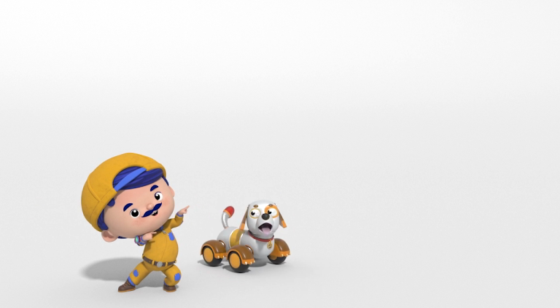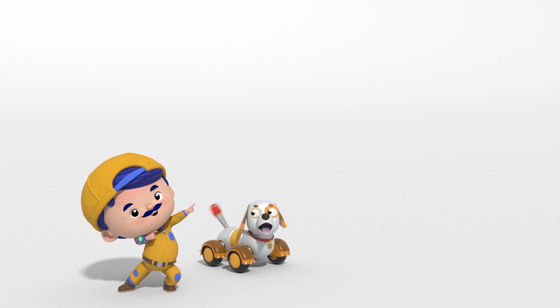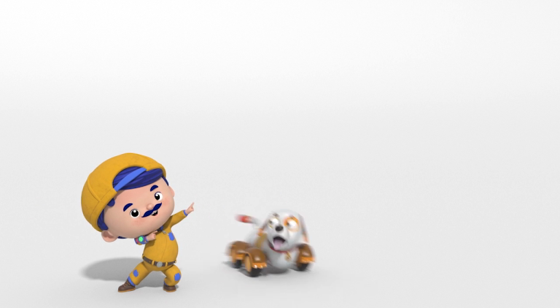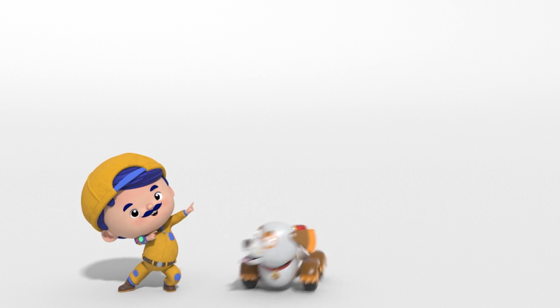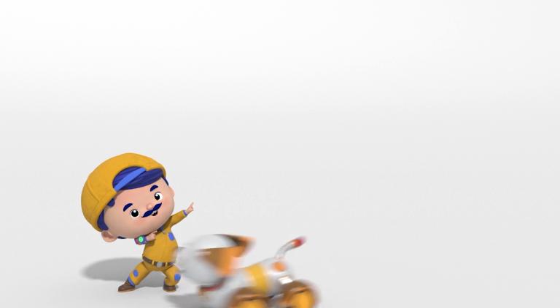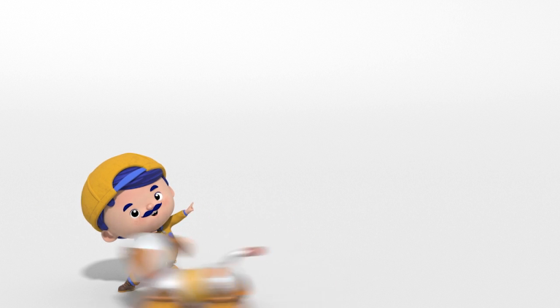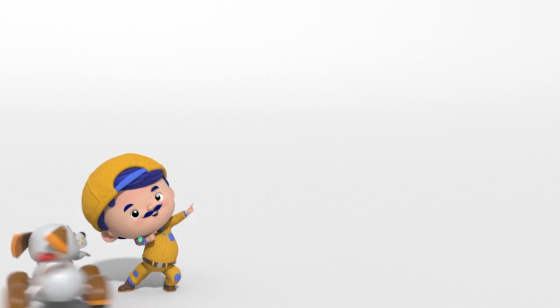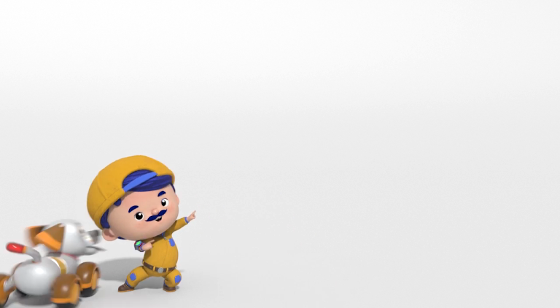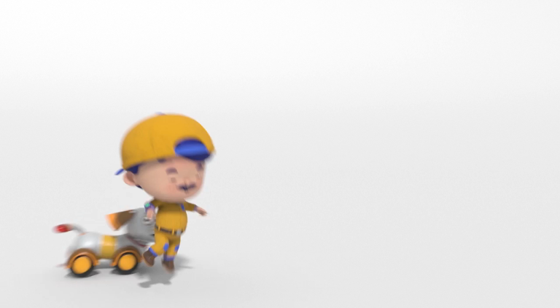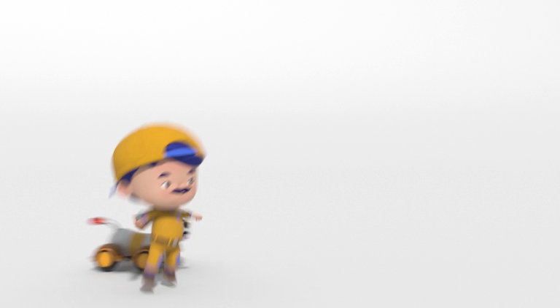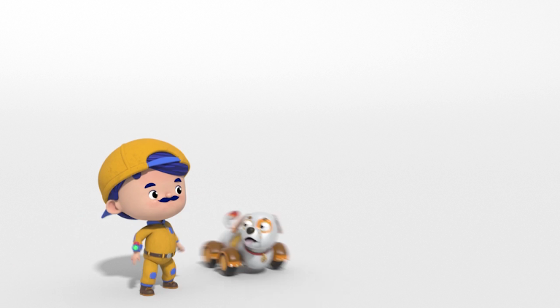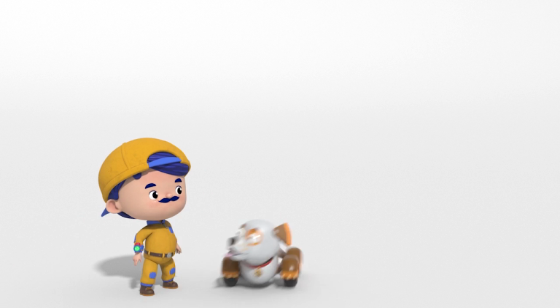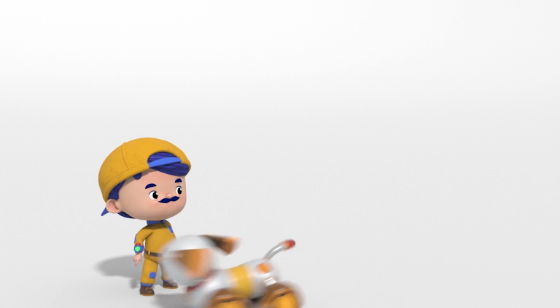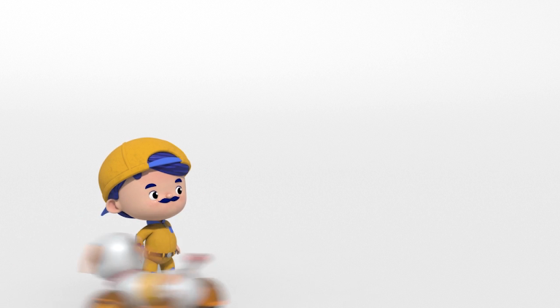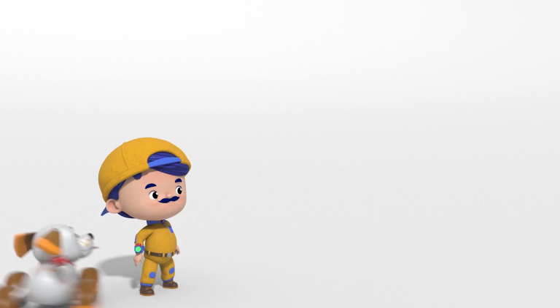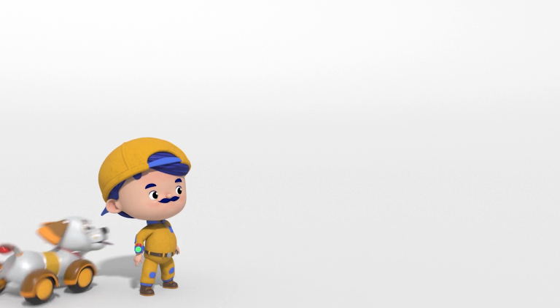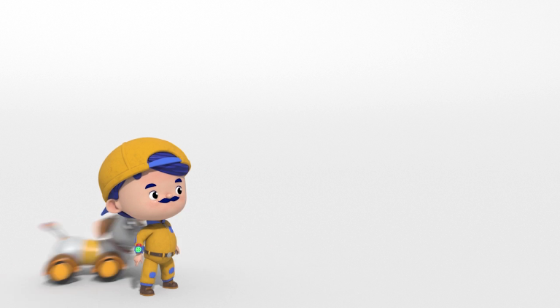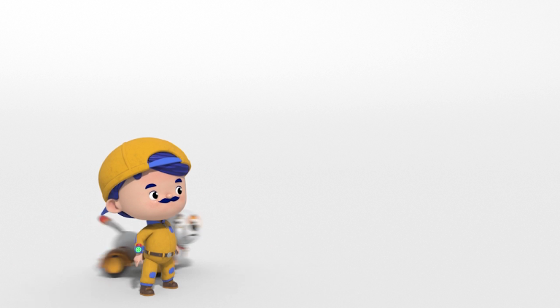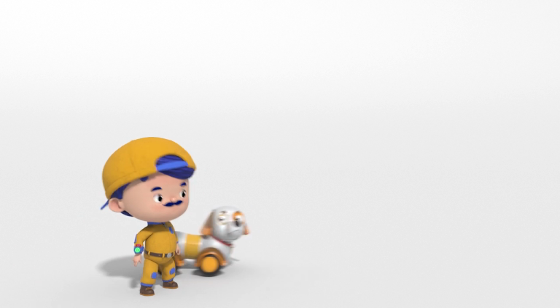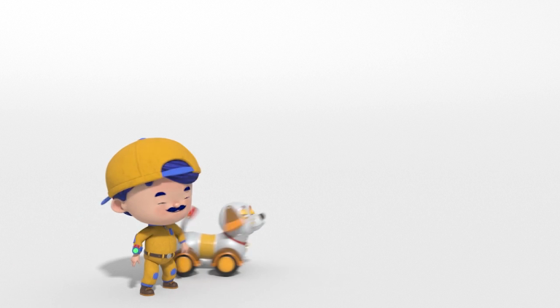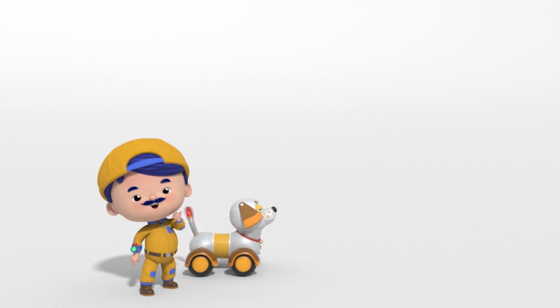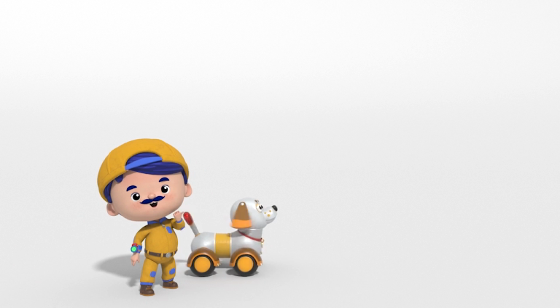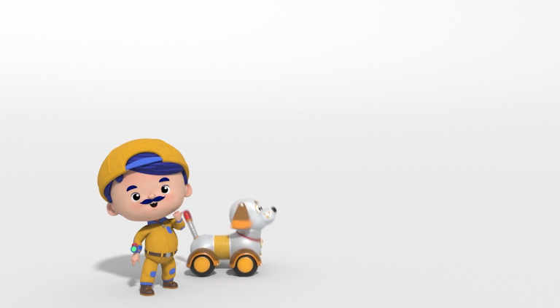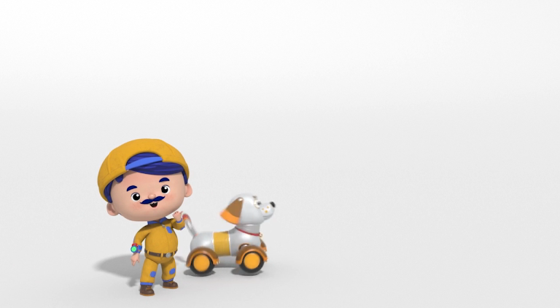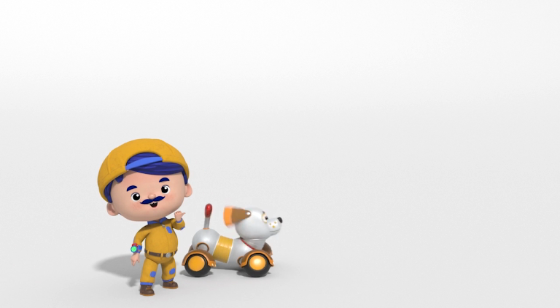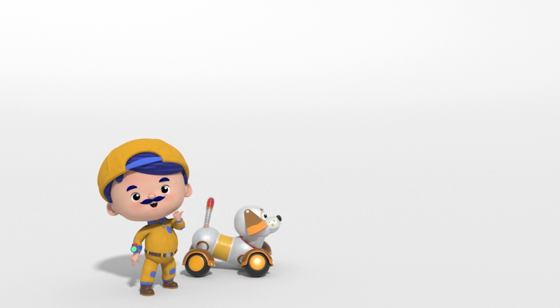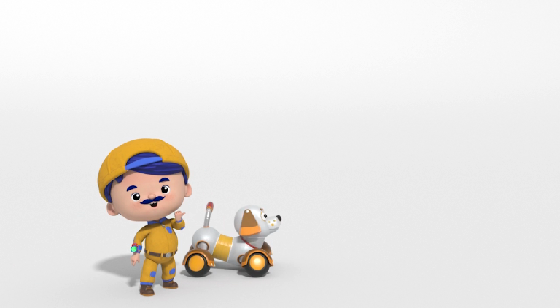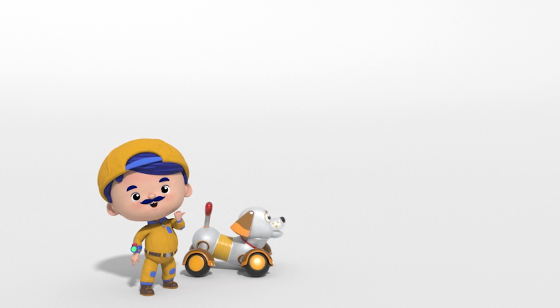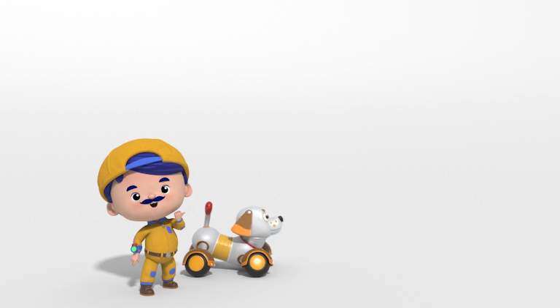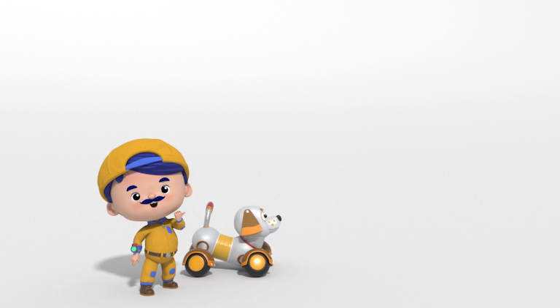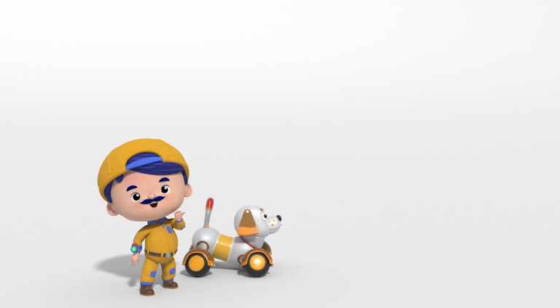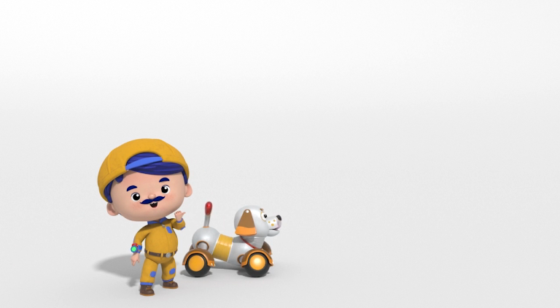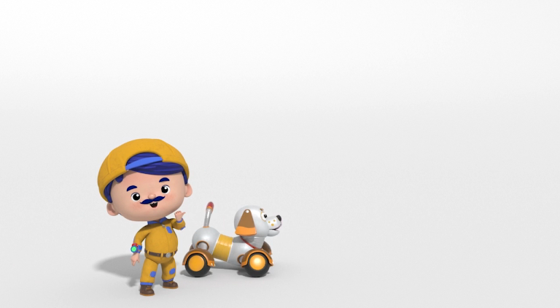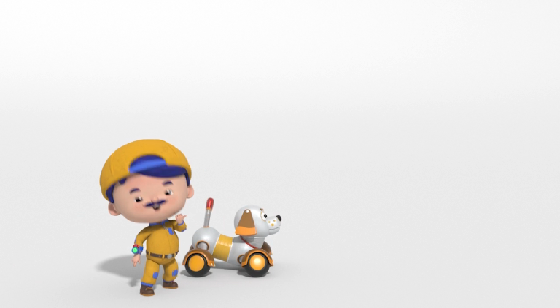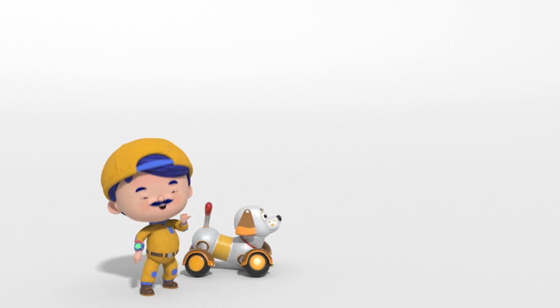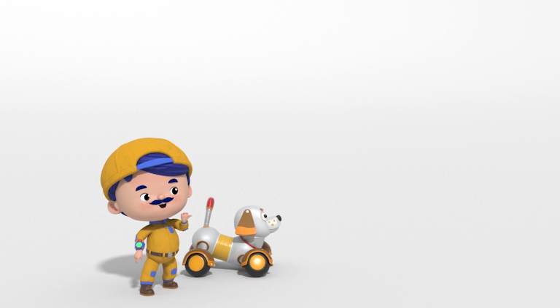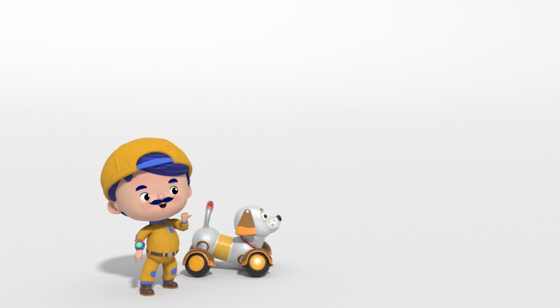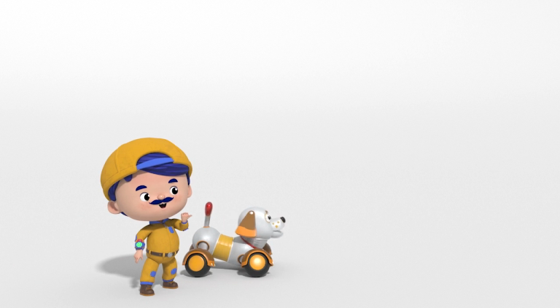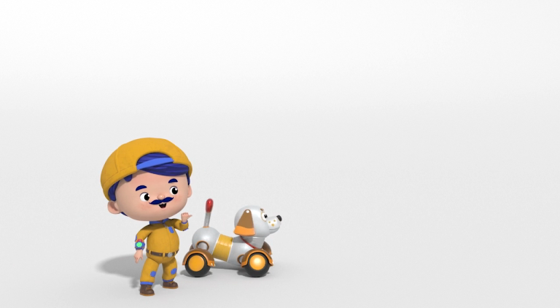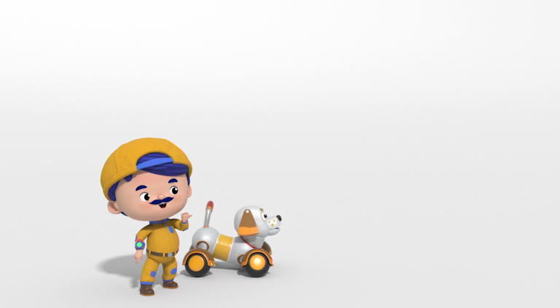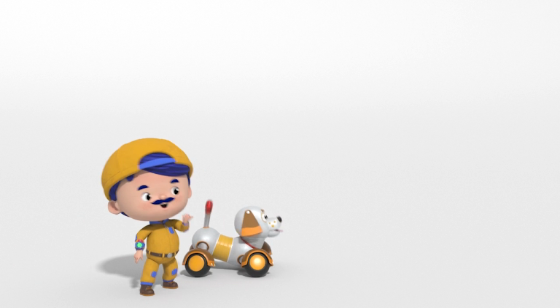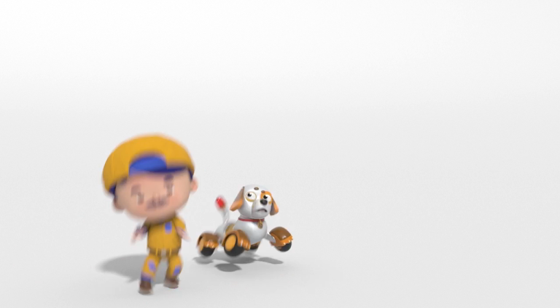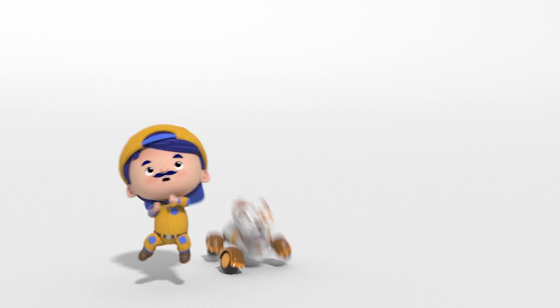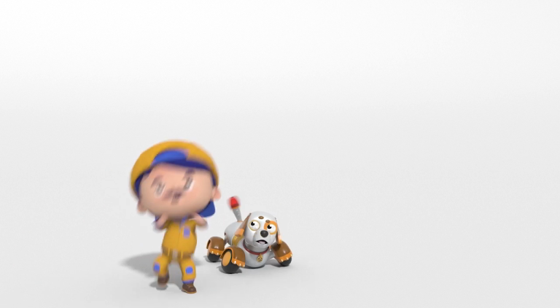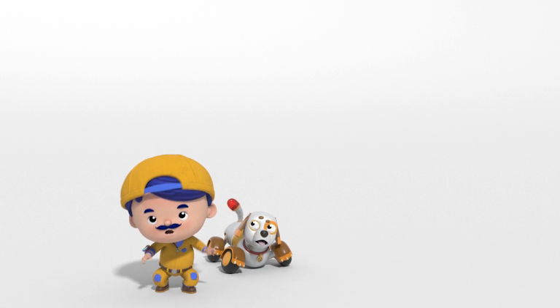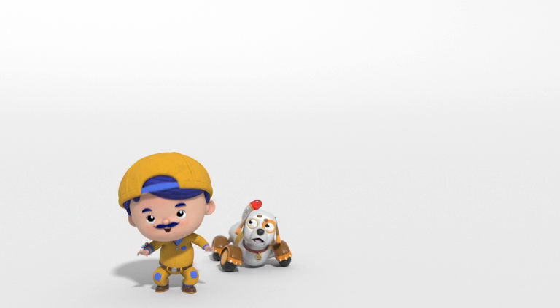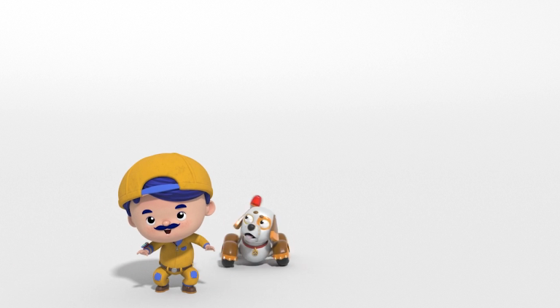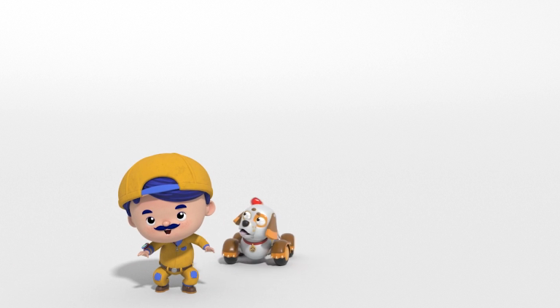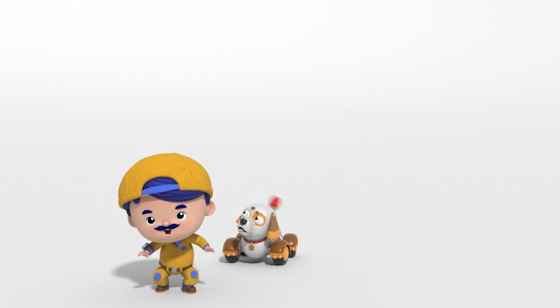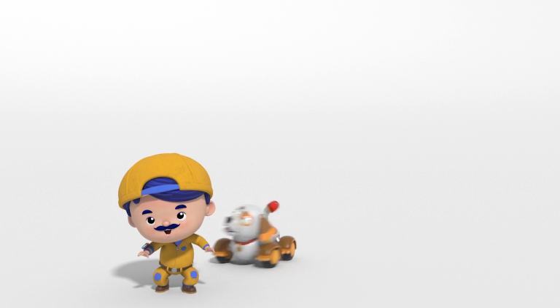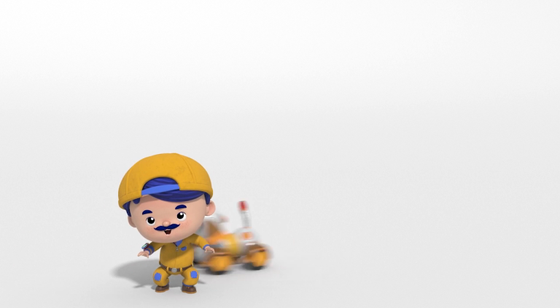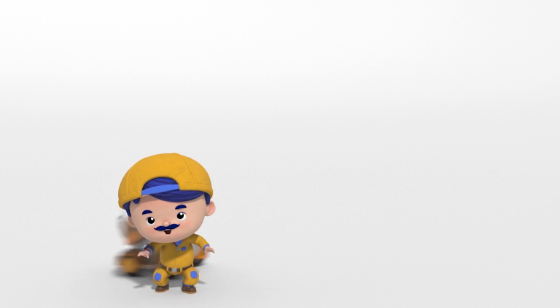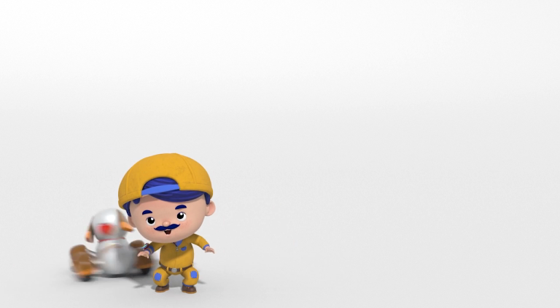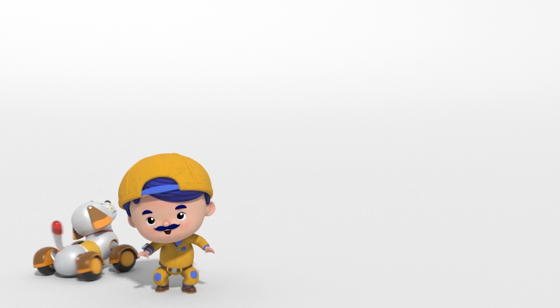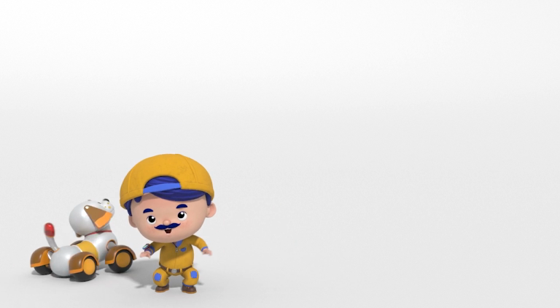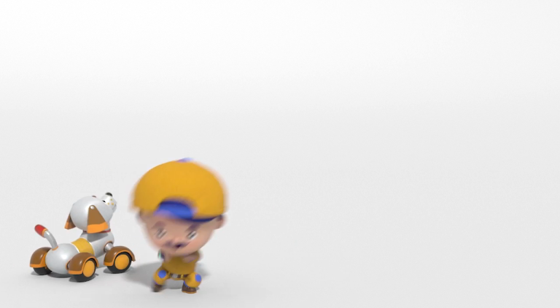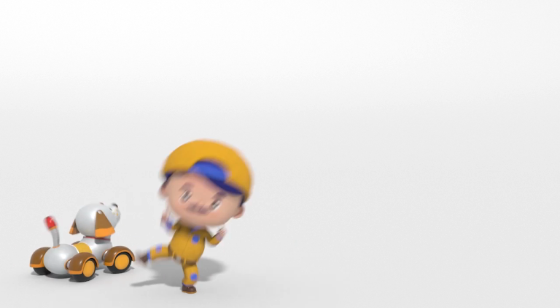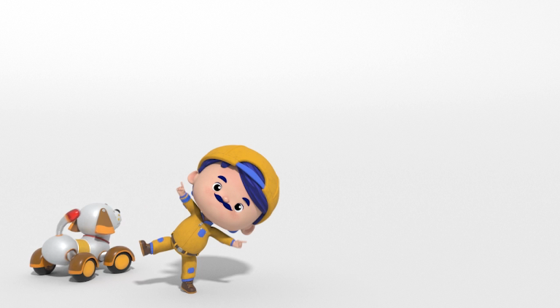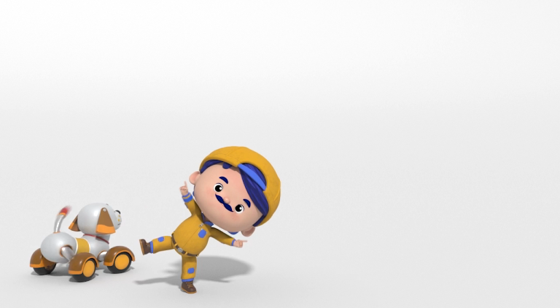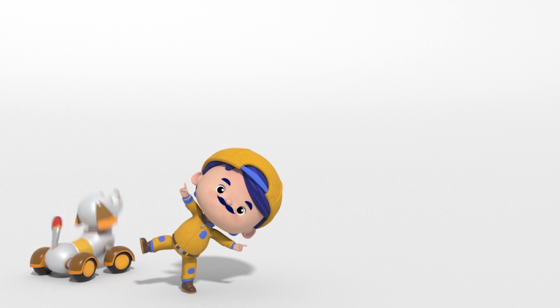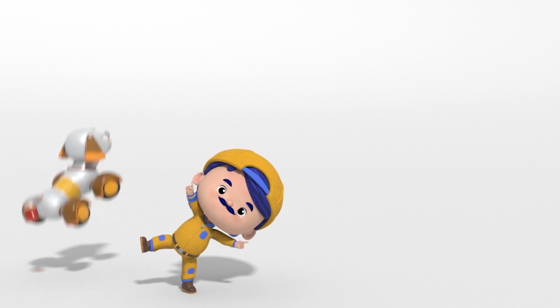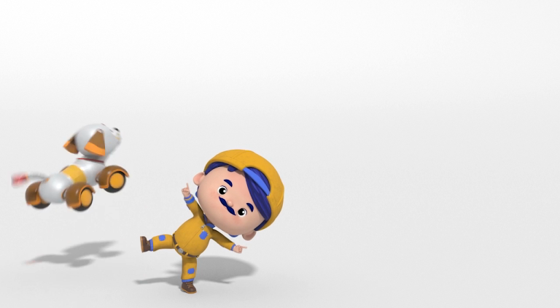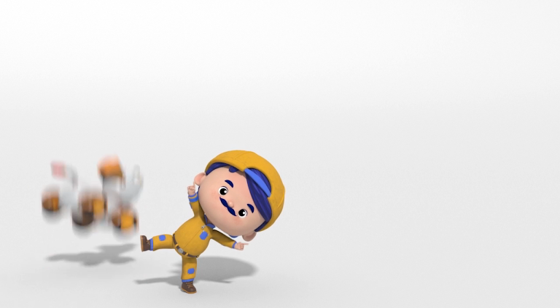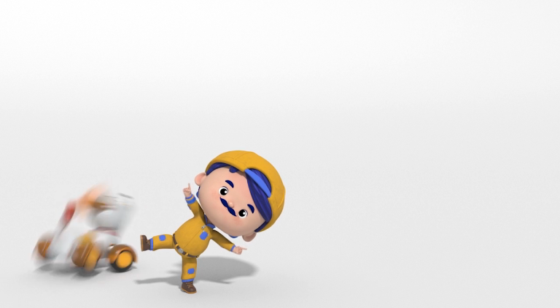Team Toolbox to the rescue! Subscribe and be sure to watch Anima car's first episode on YouTube!